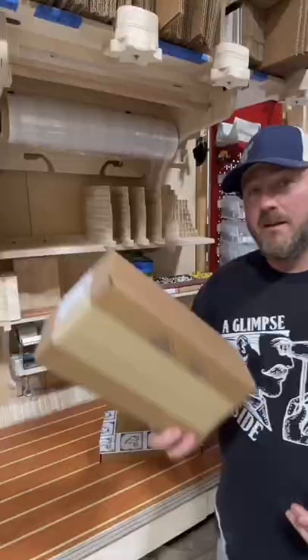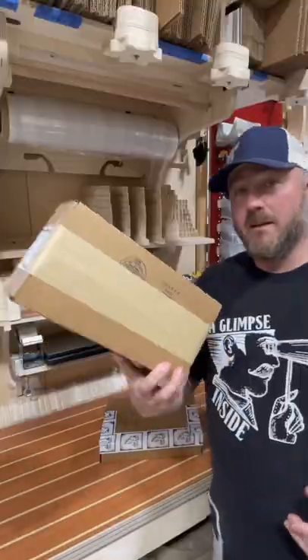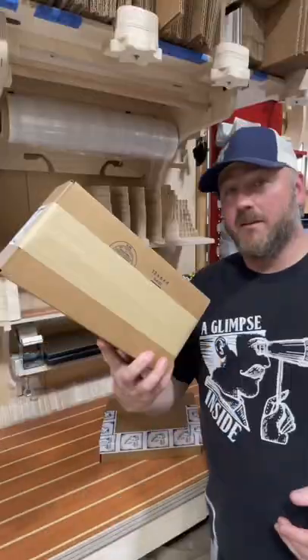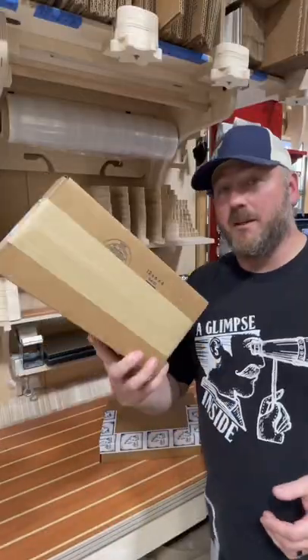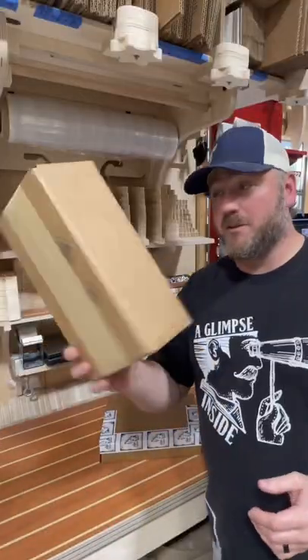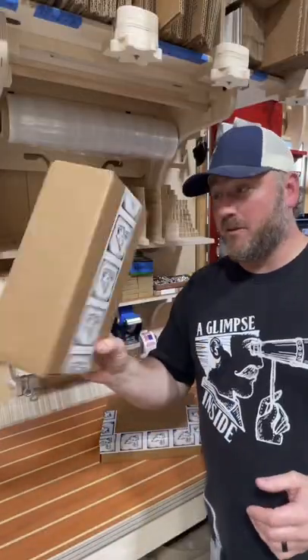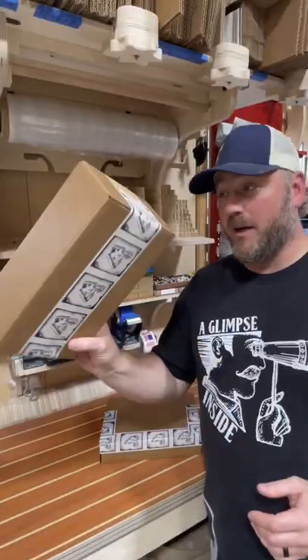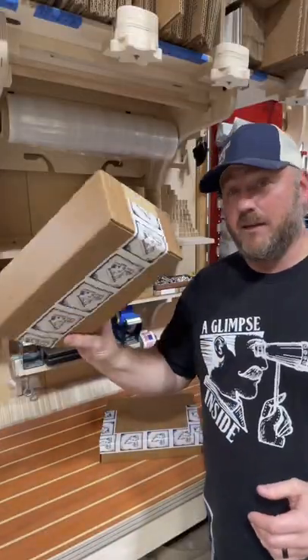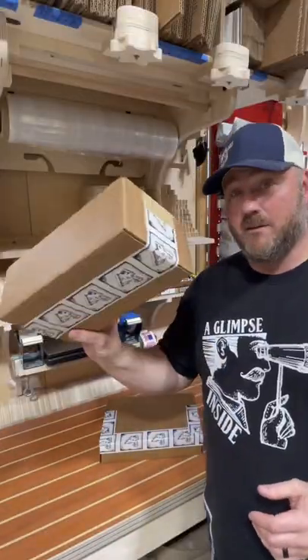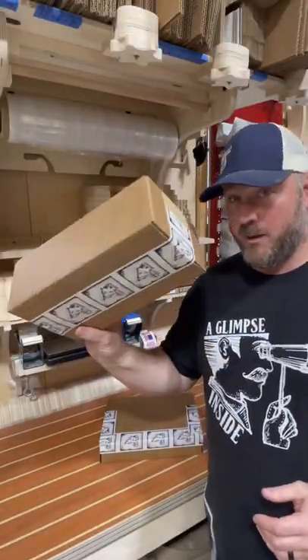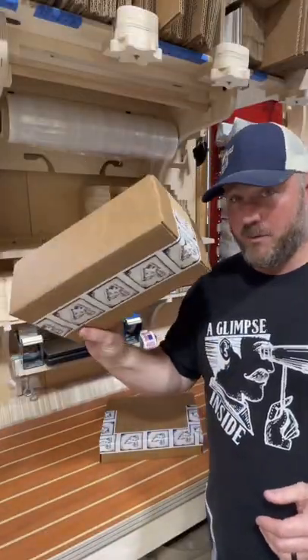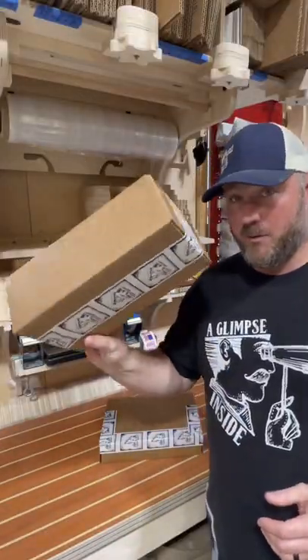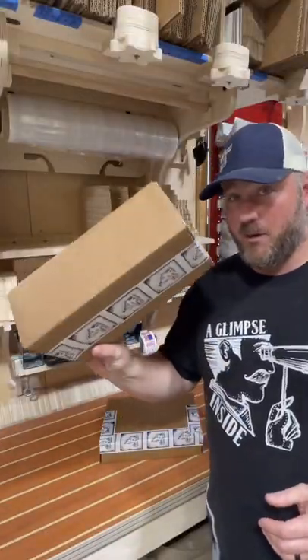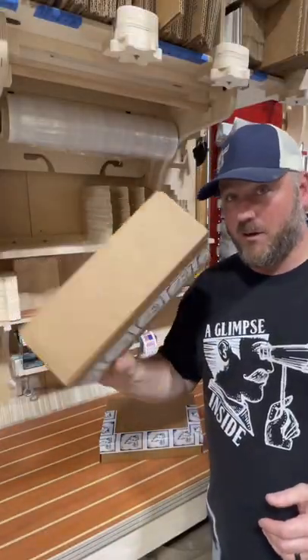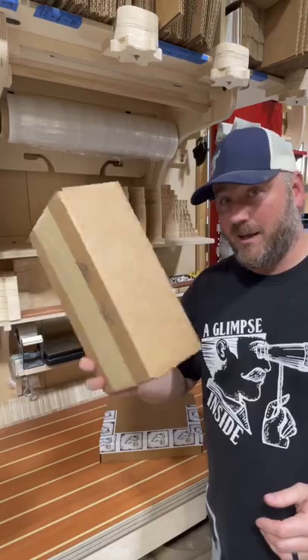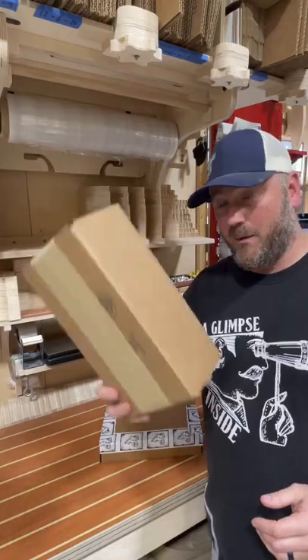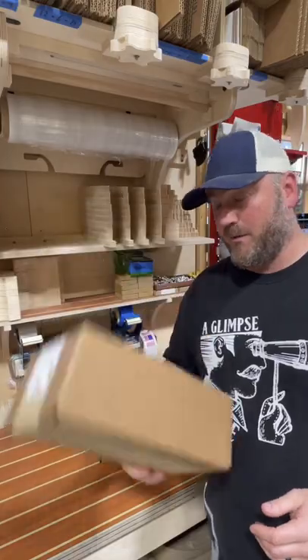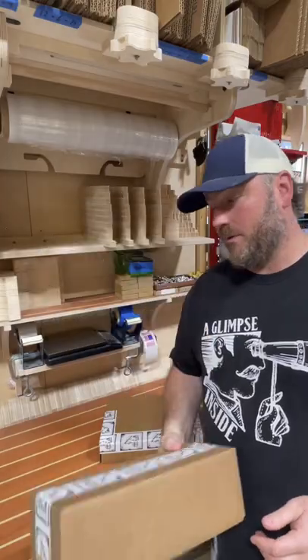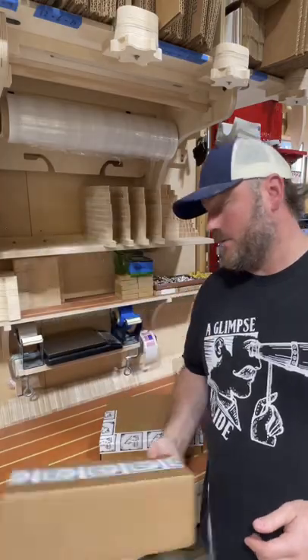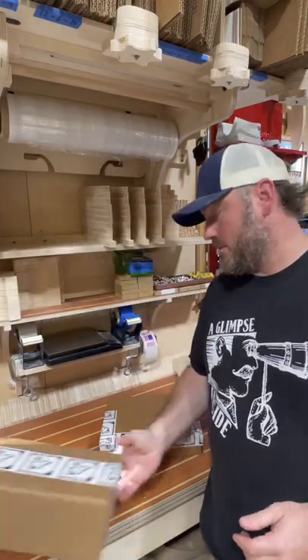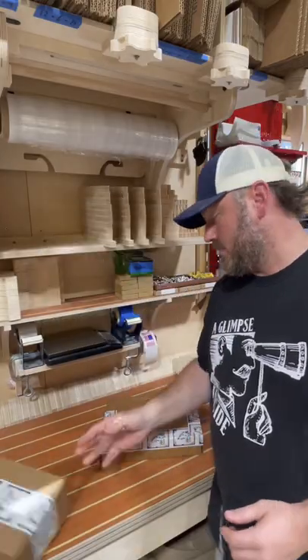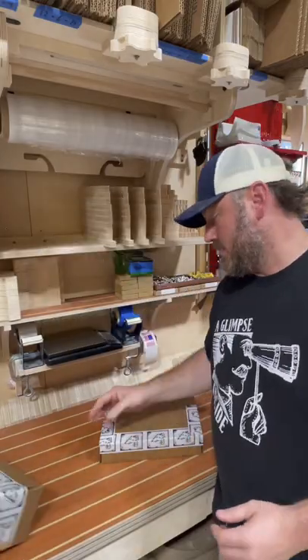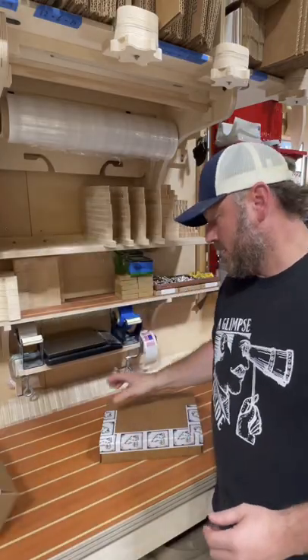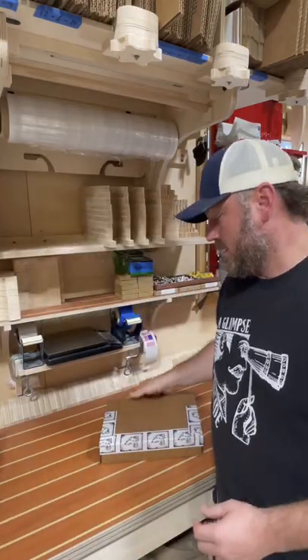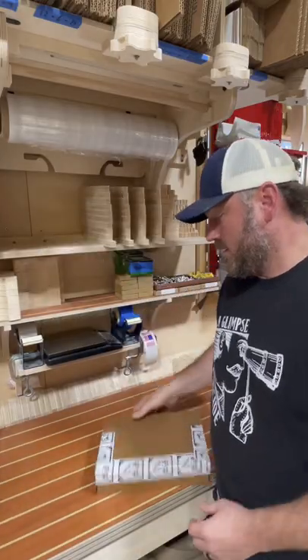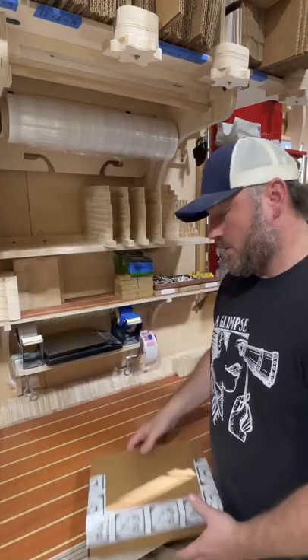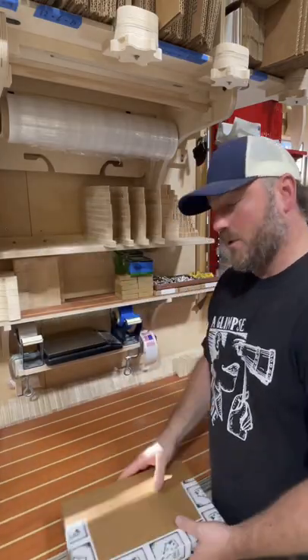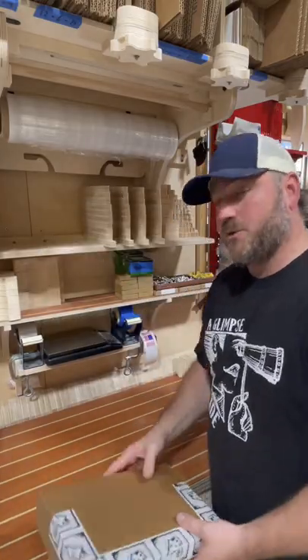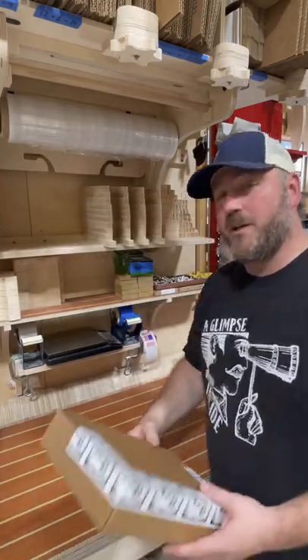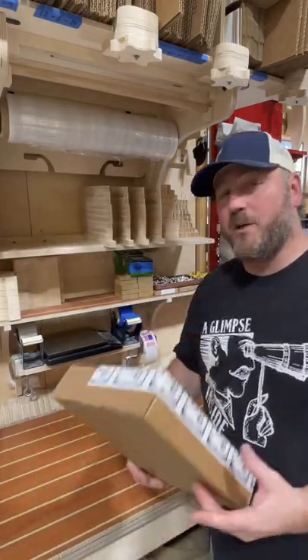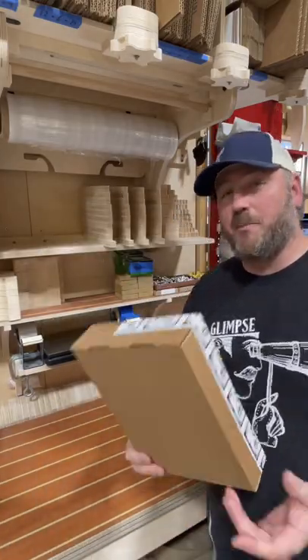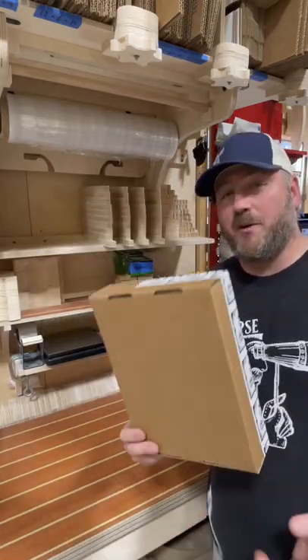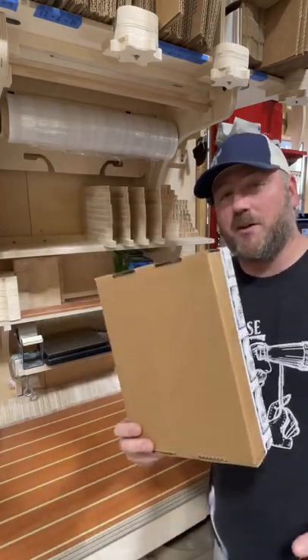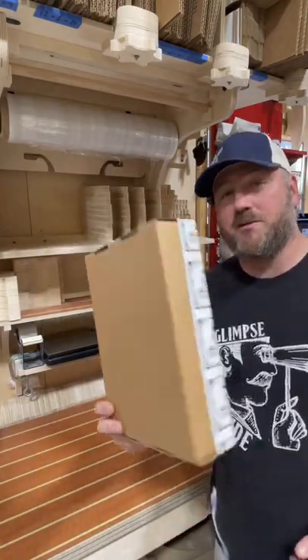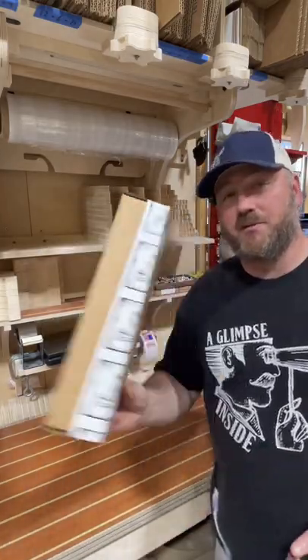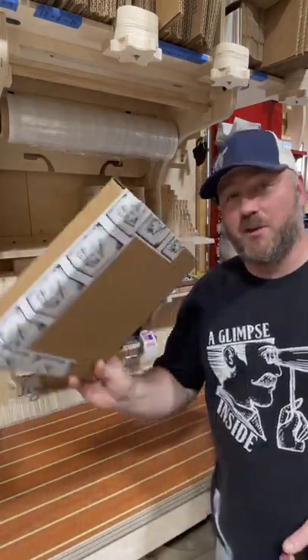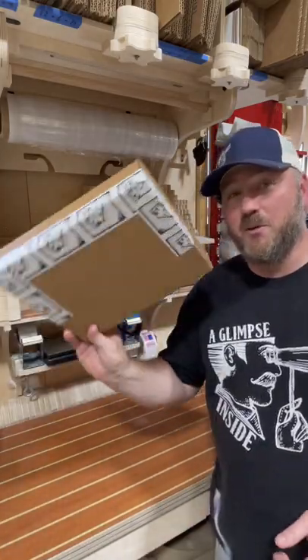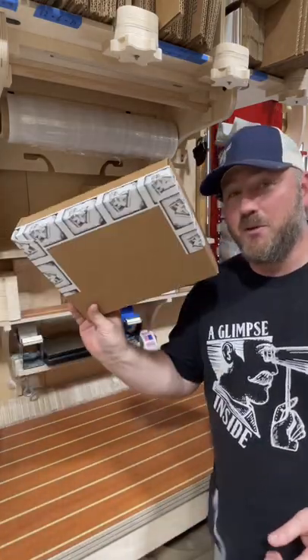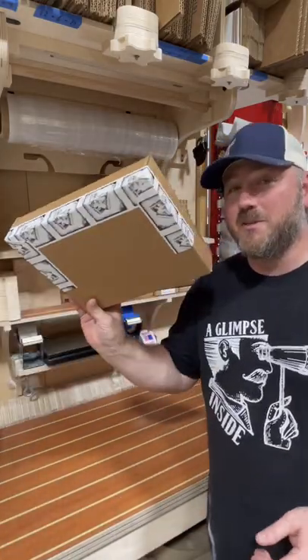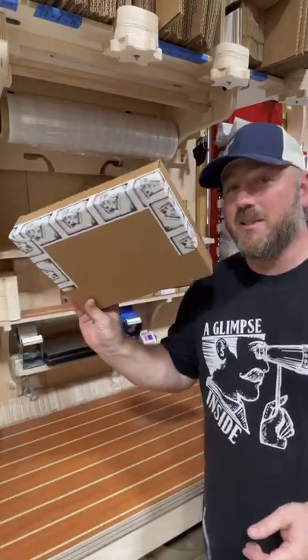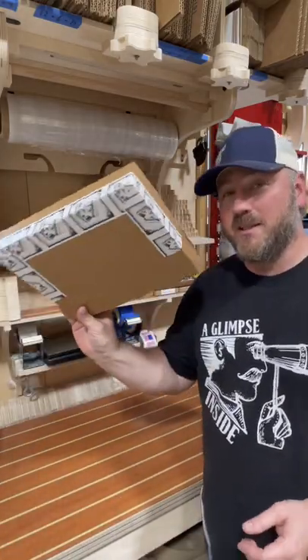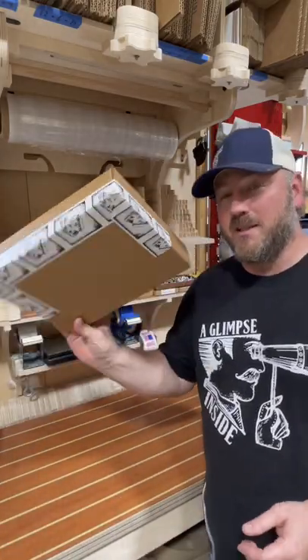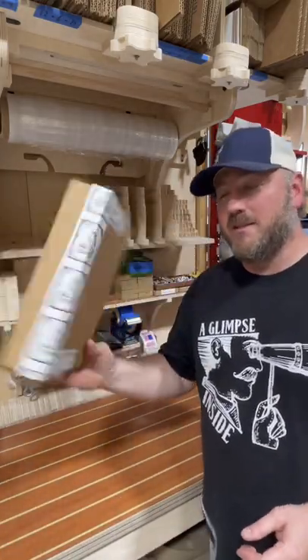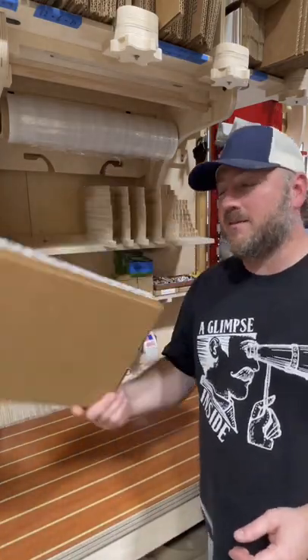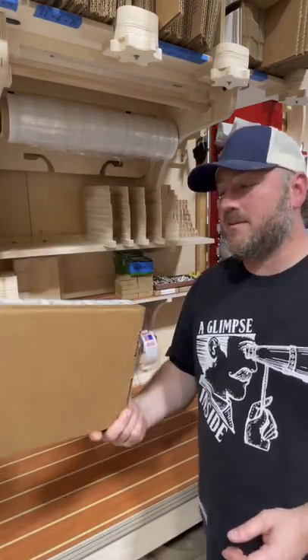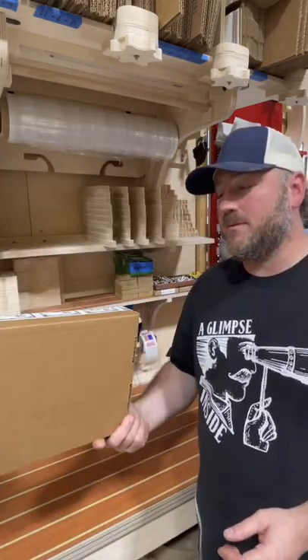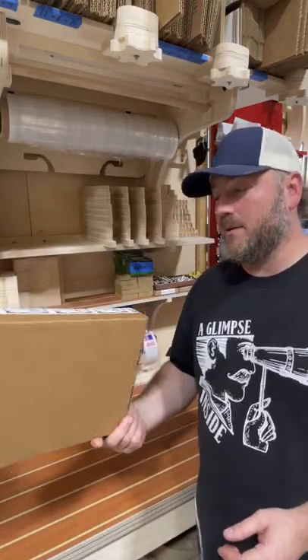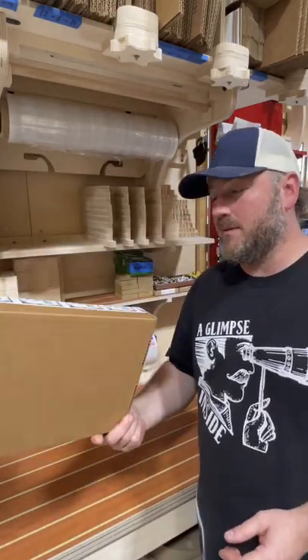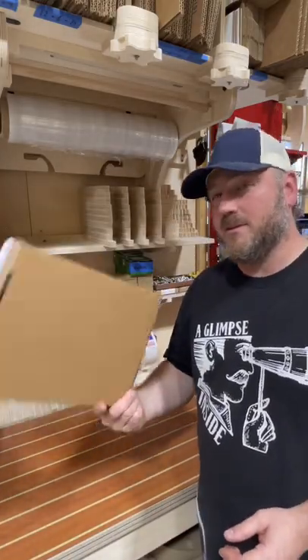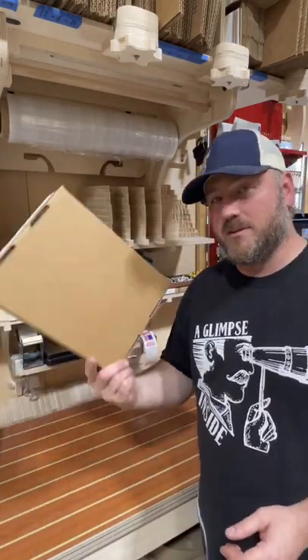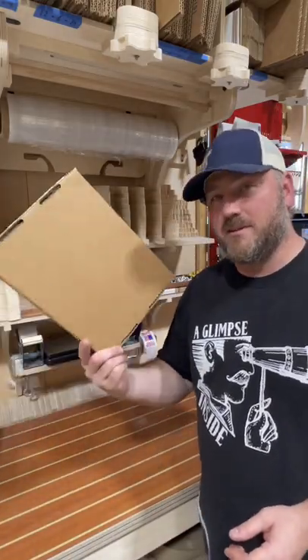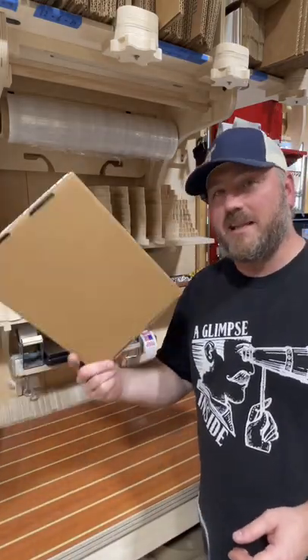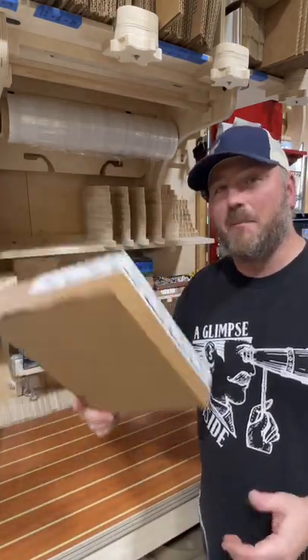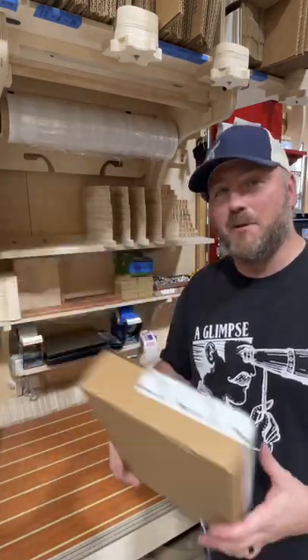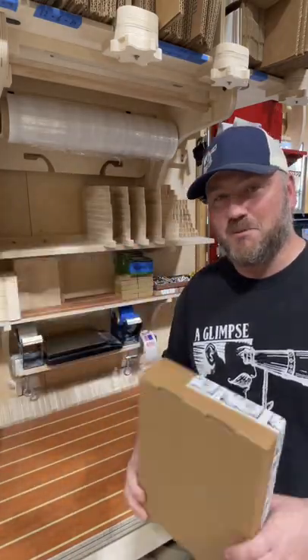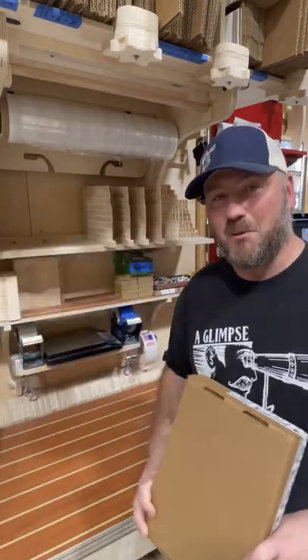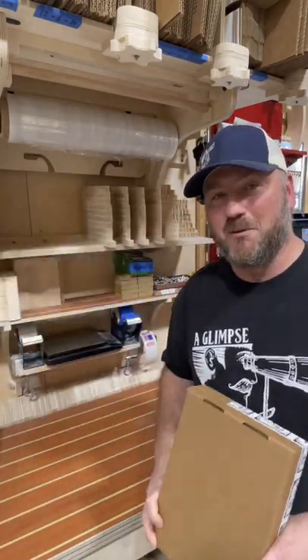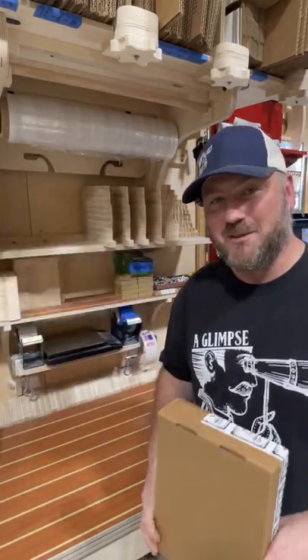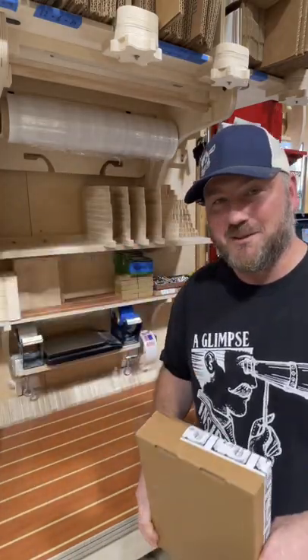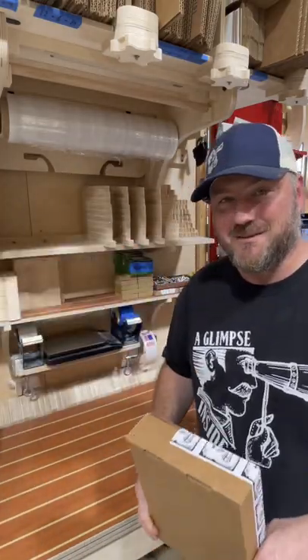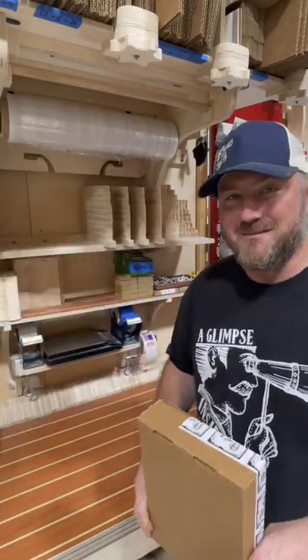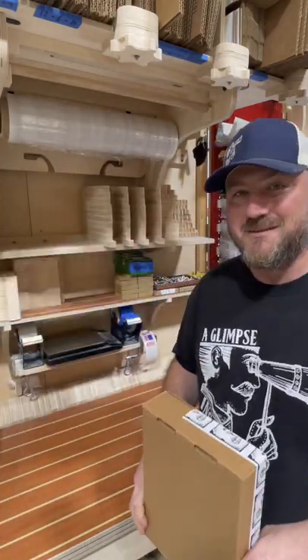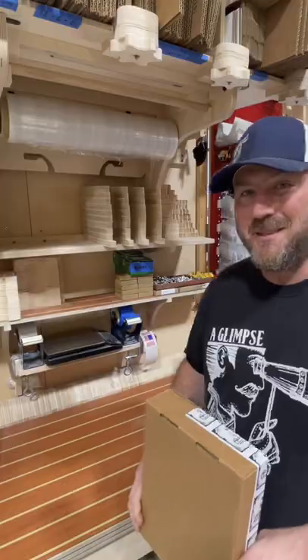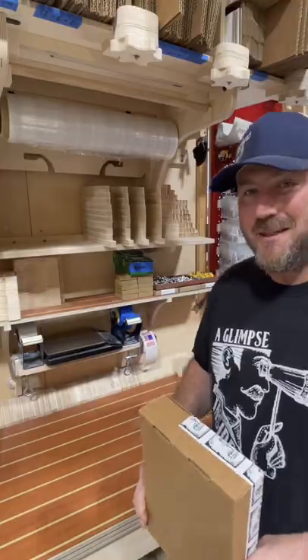These are great, don't get me wrong. However, once you get your production flow using these, it's just that much more efficient. Take care.